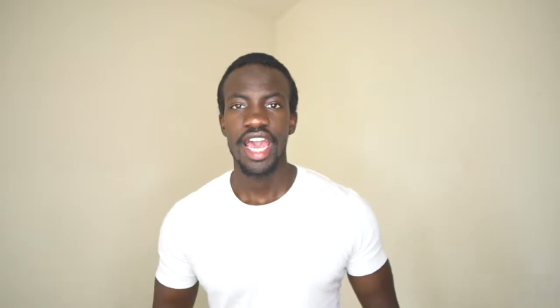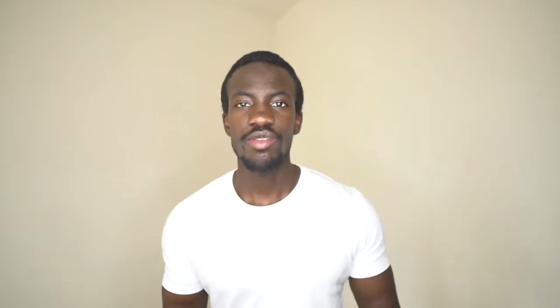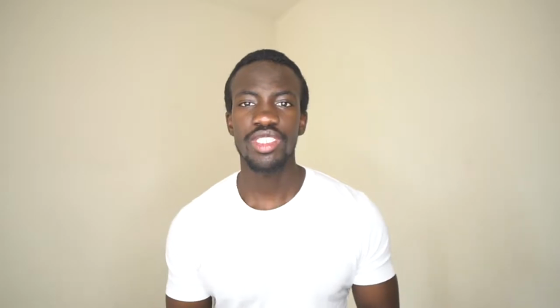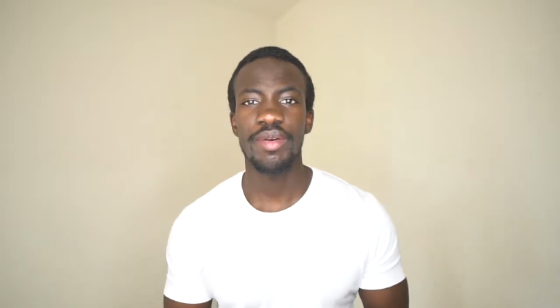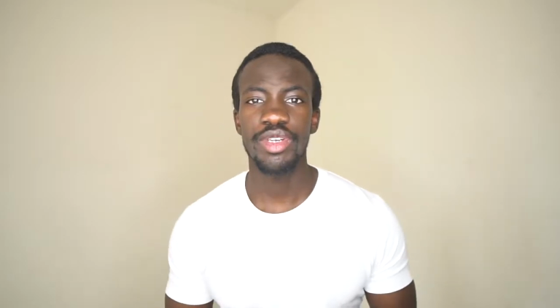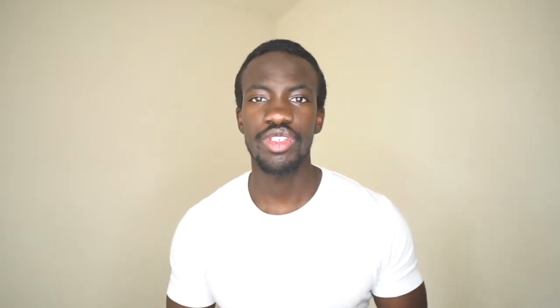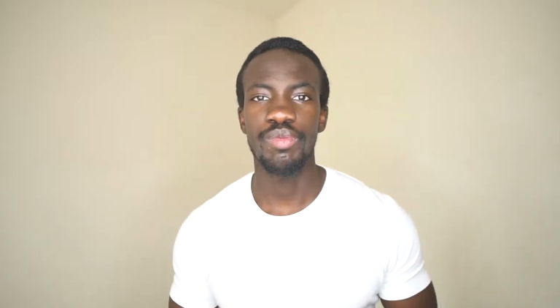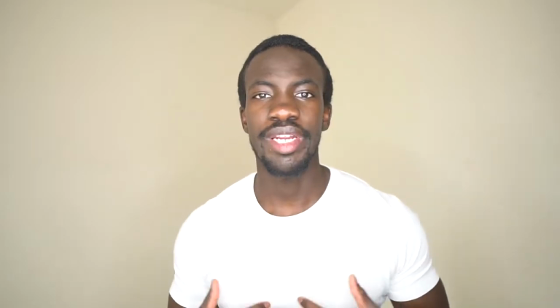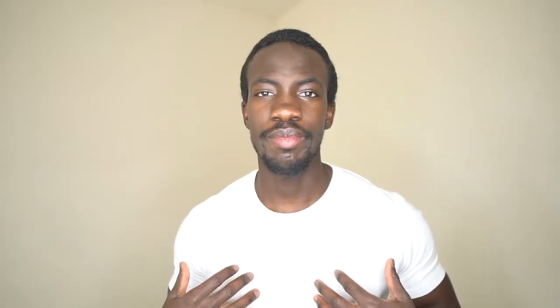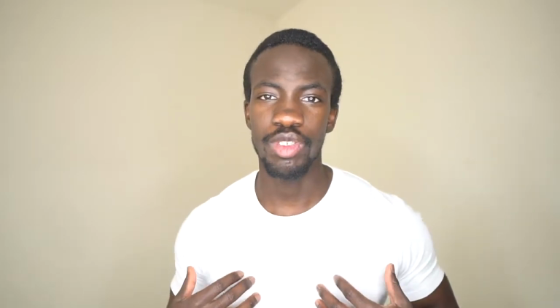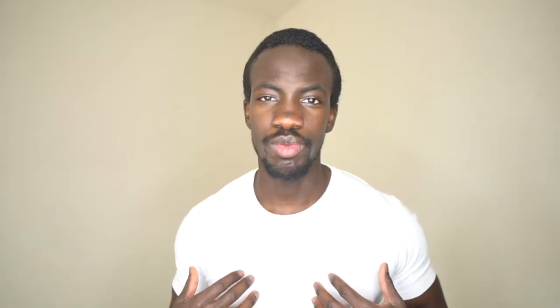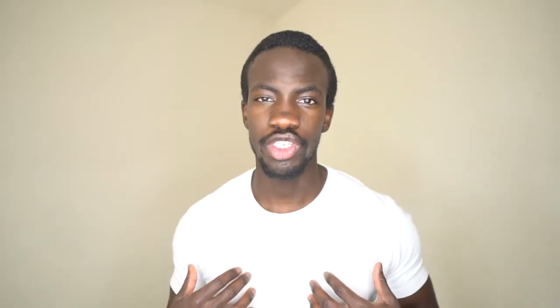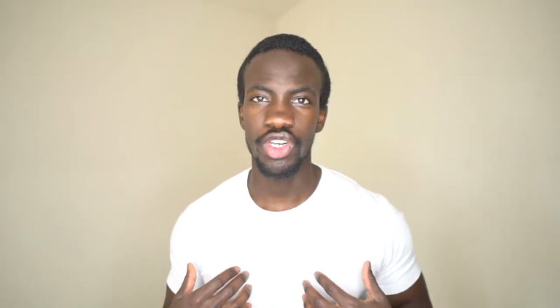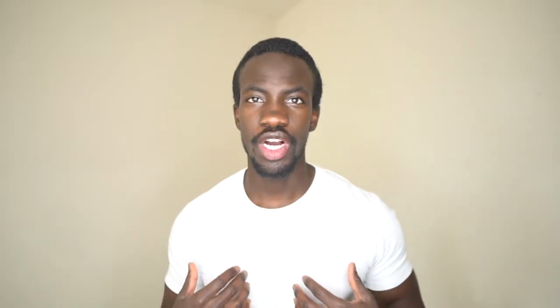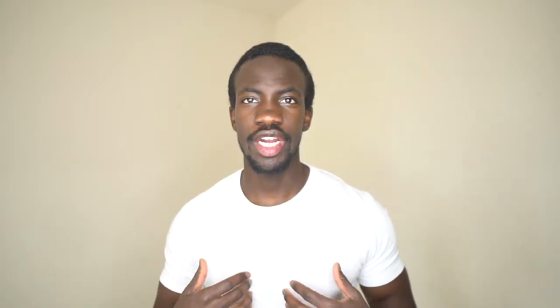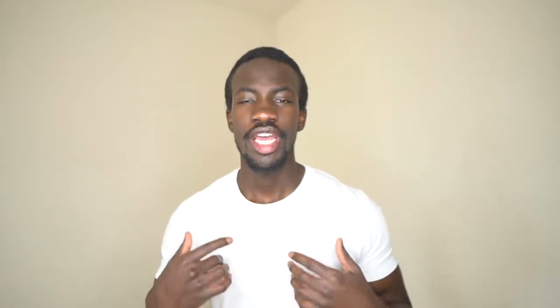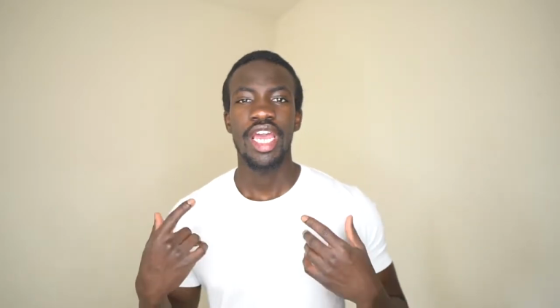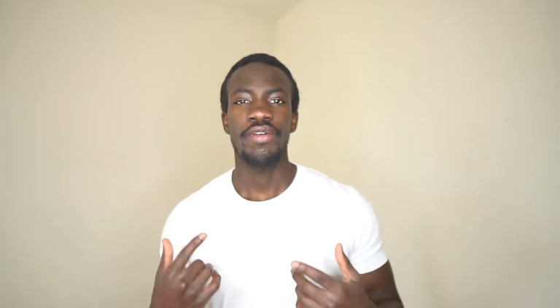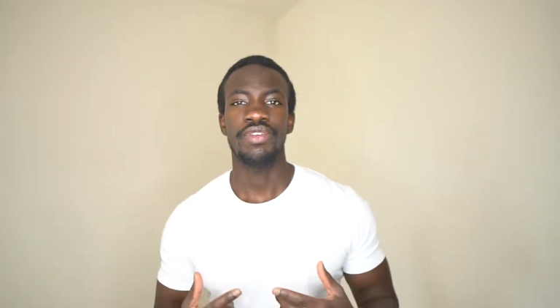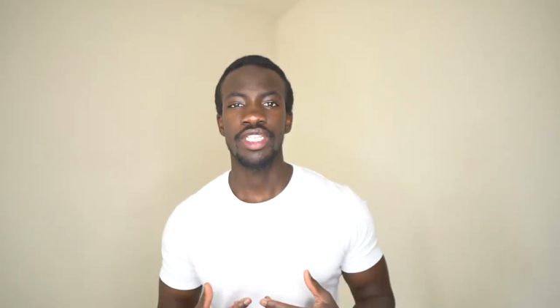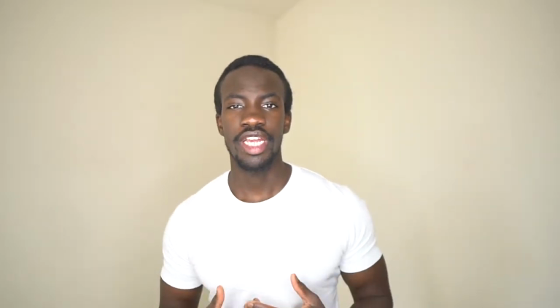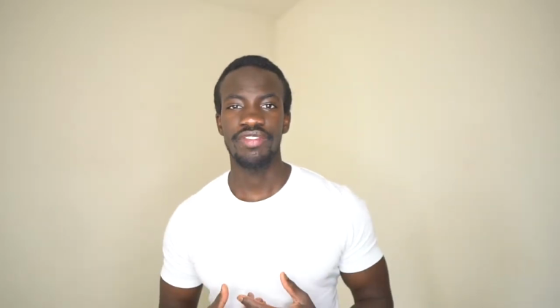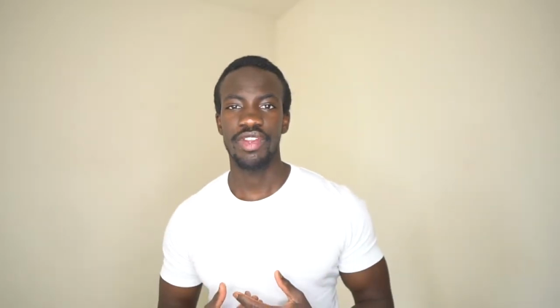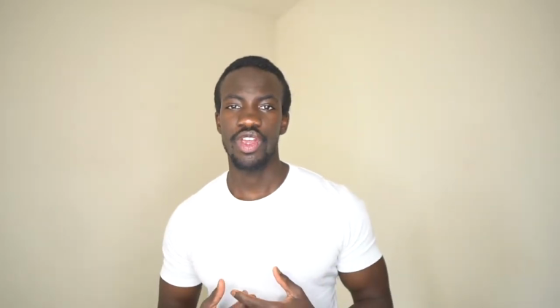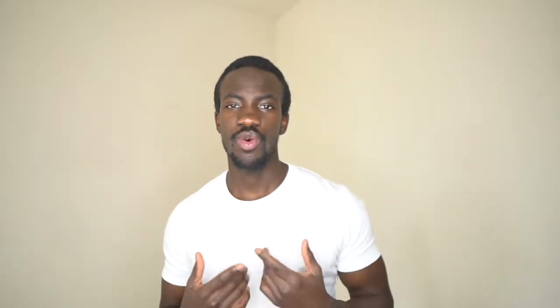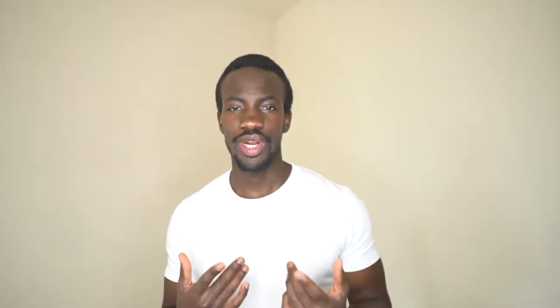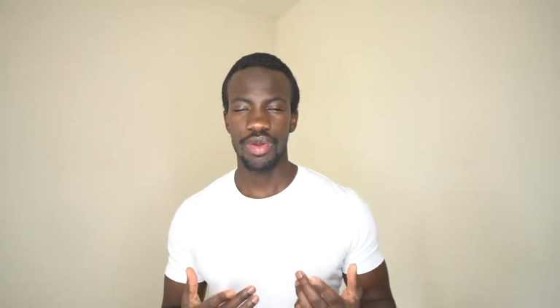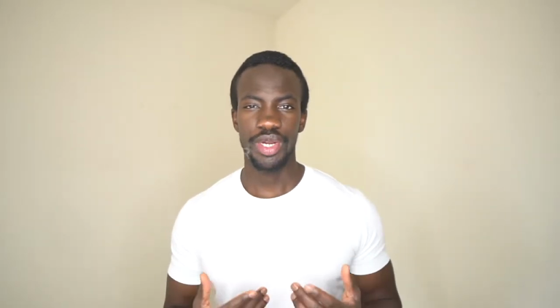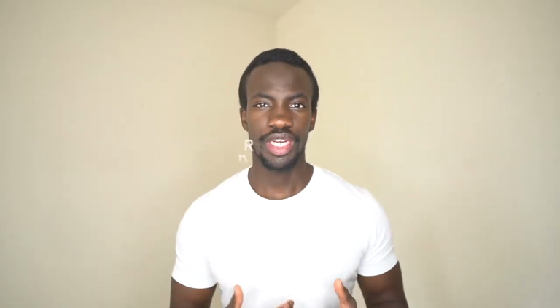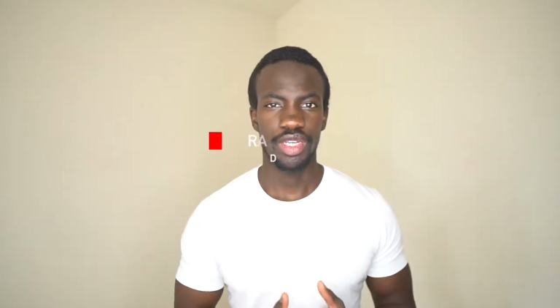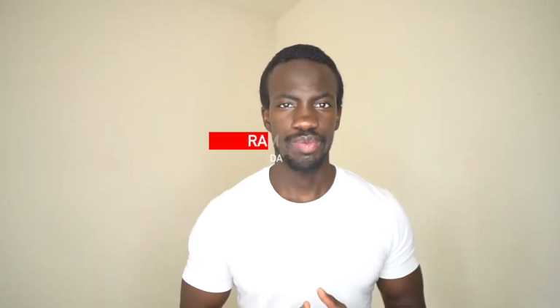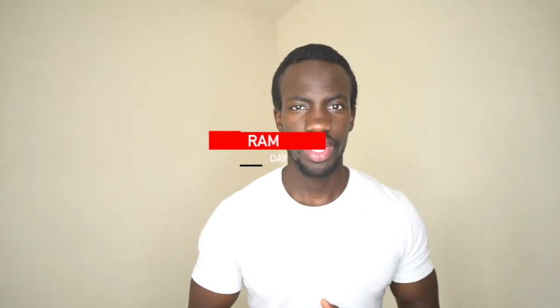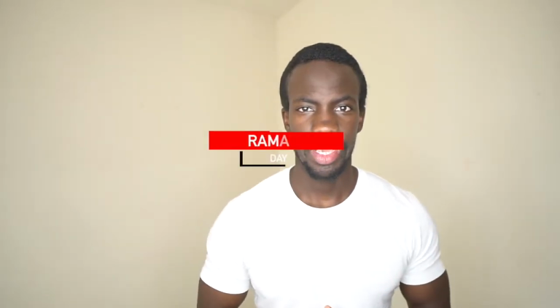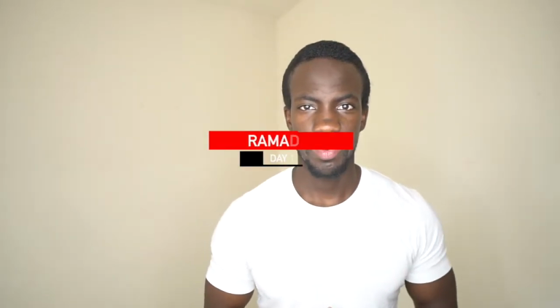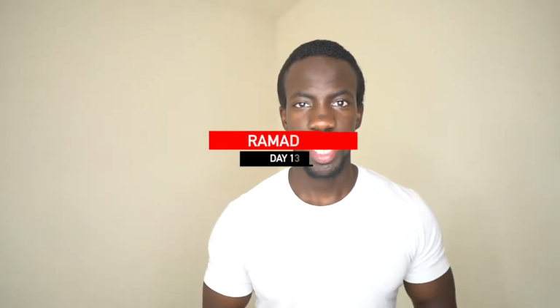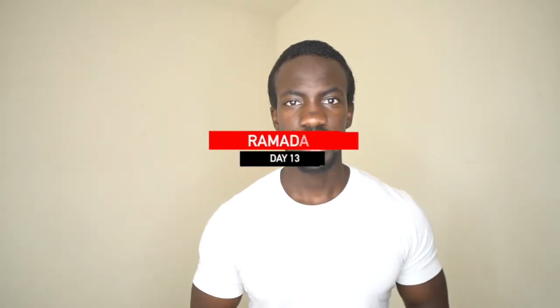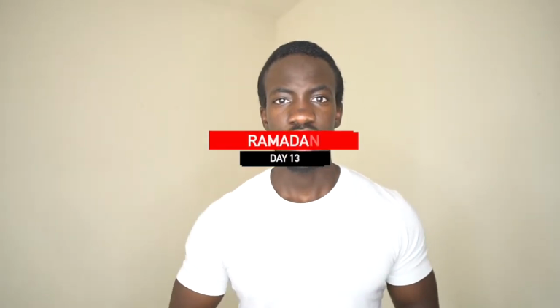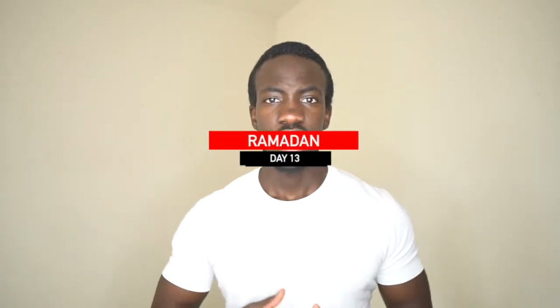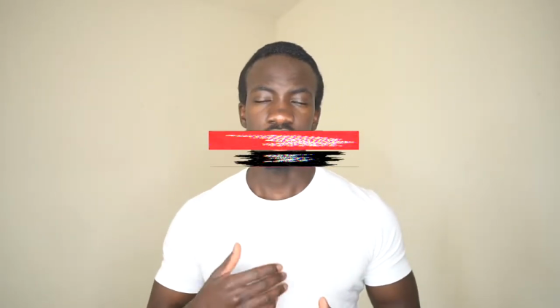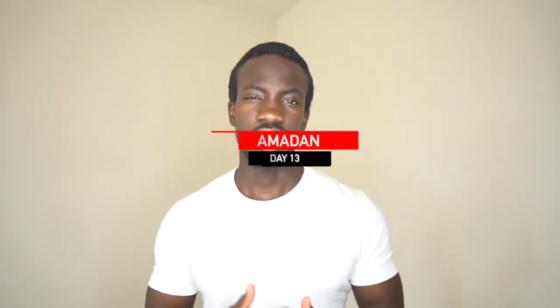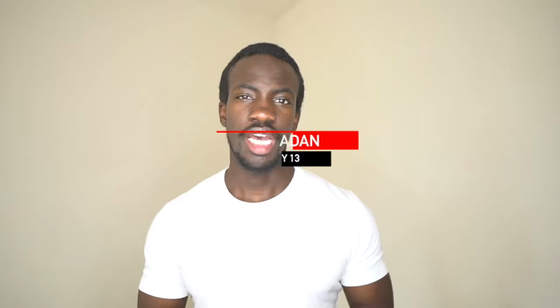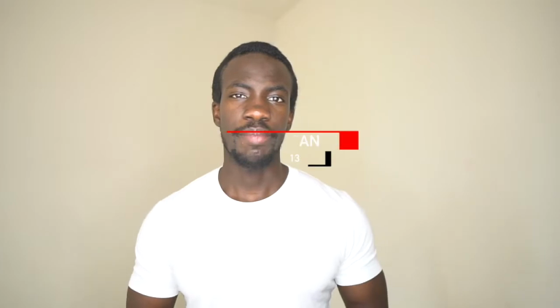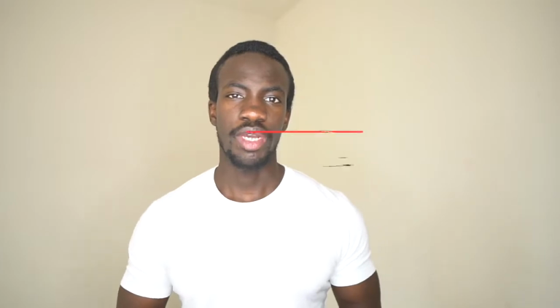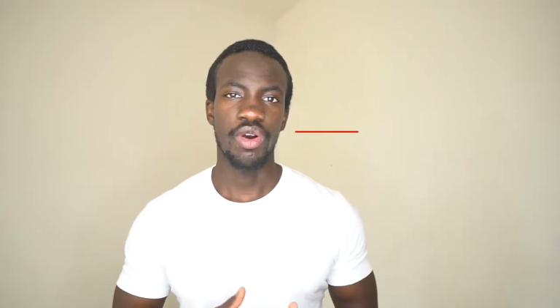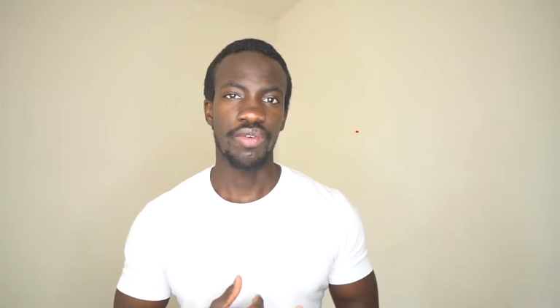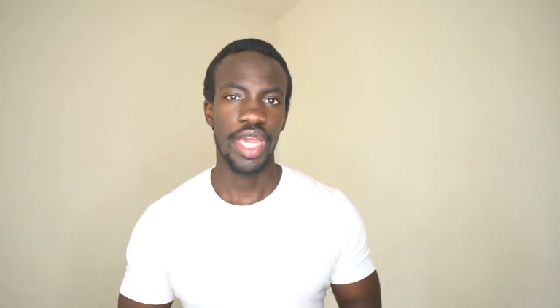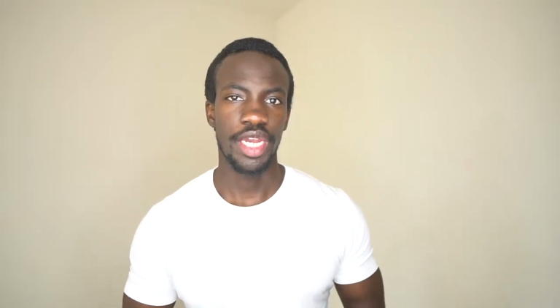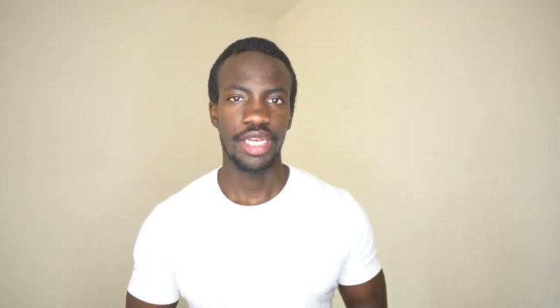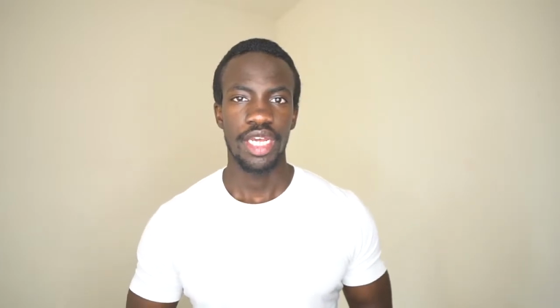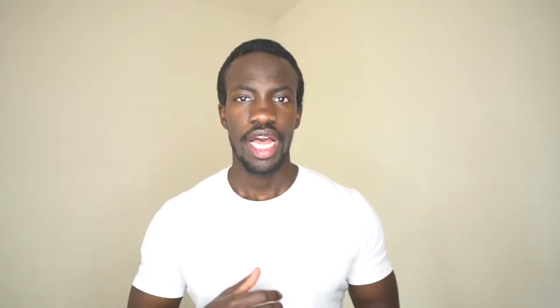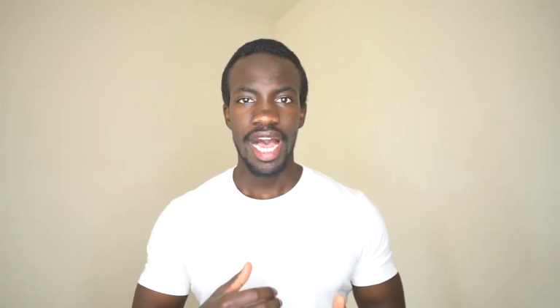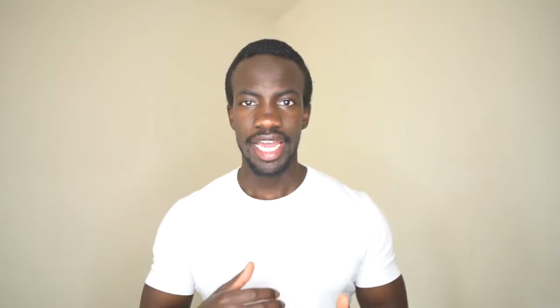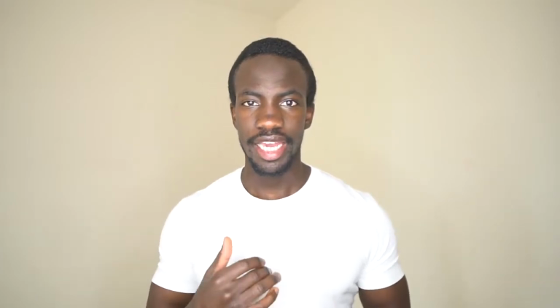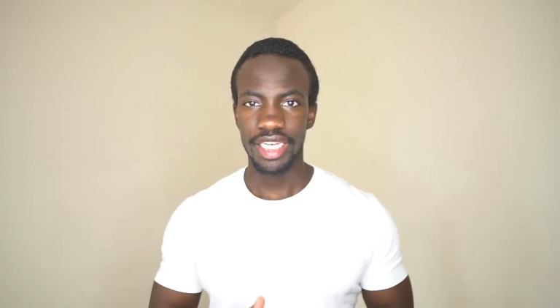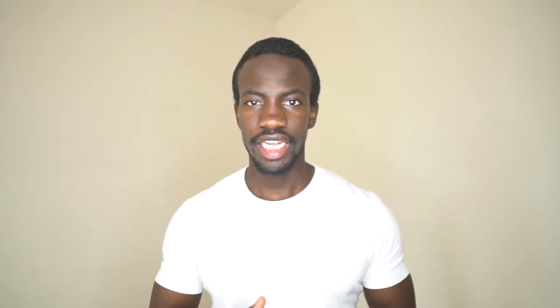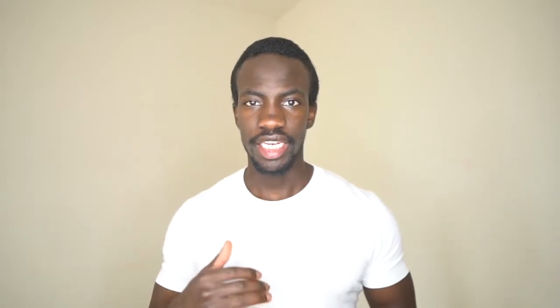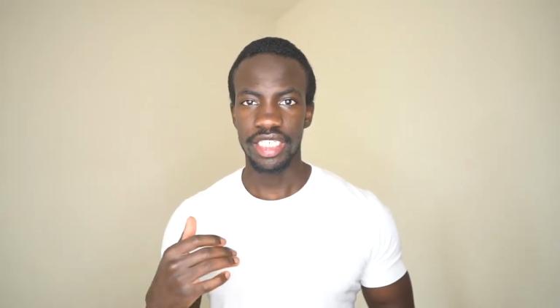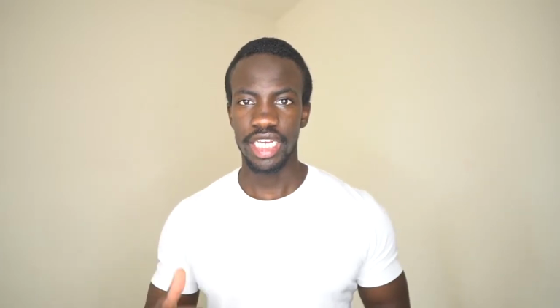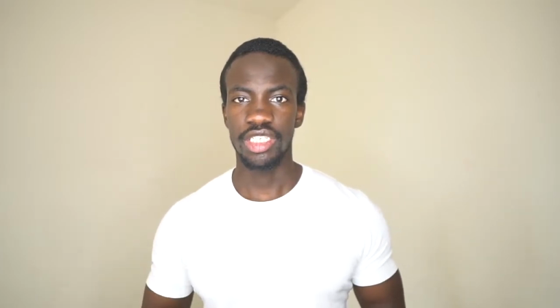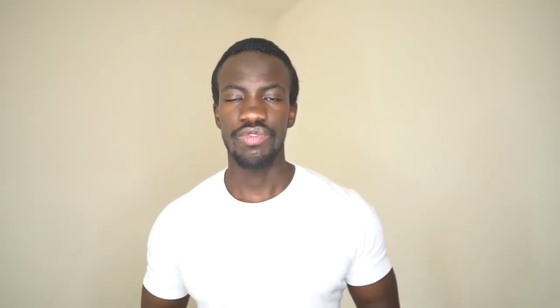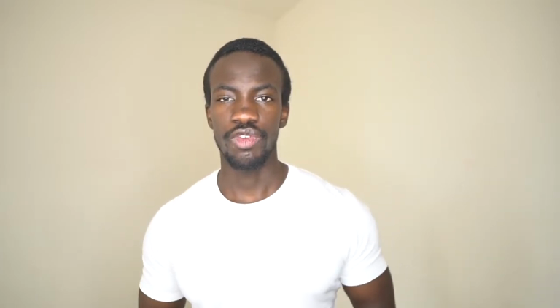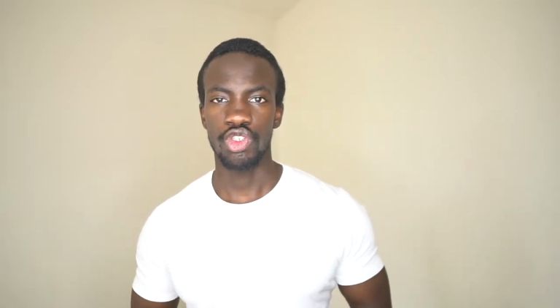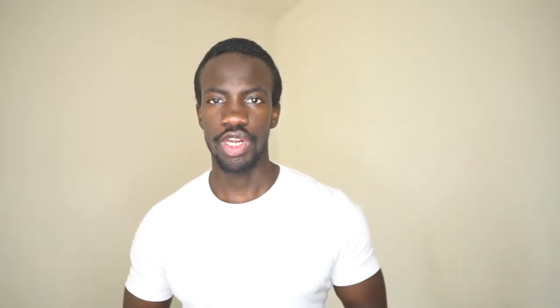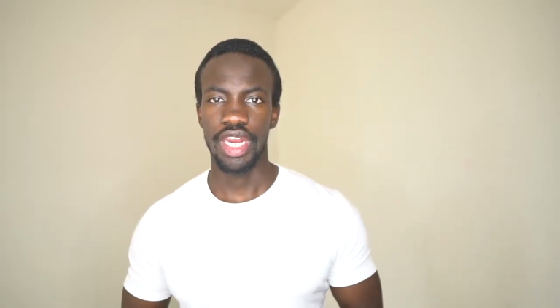Hey, what's up YouTube, my name is Omar Chongan, and for today's video I wanted to bring you guys the topic of HIIT — high intensity interval training.